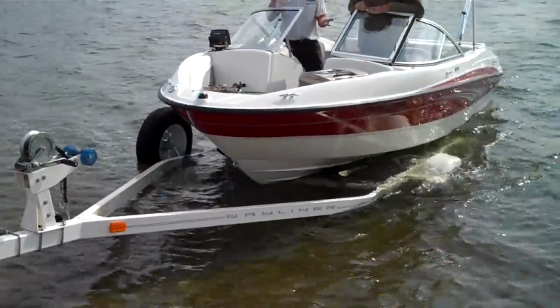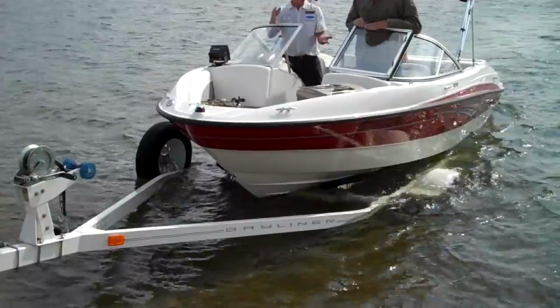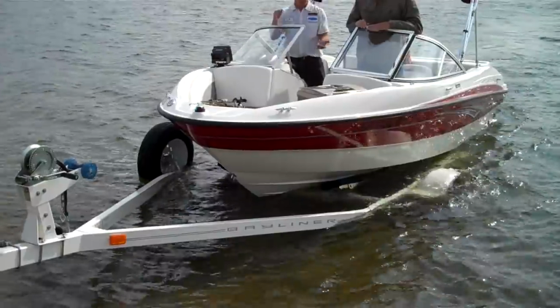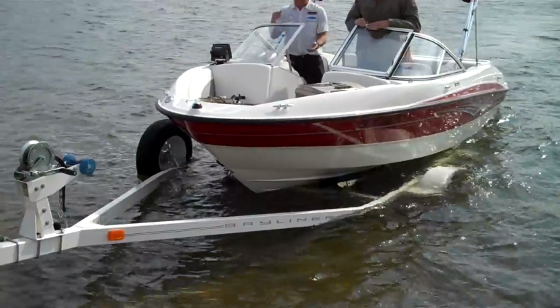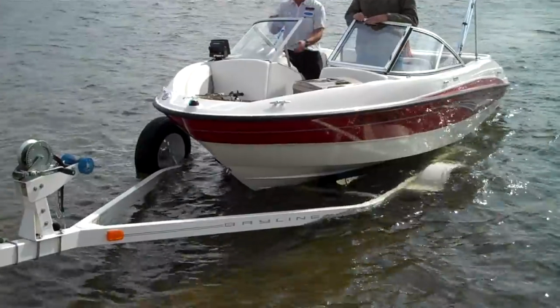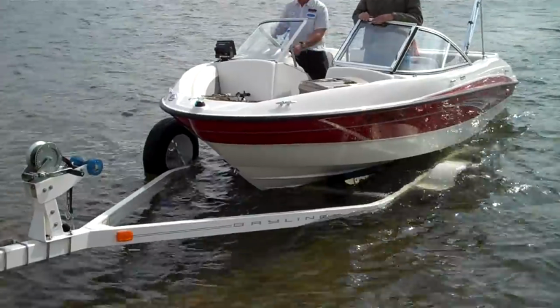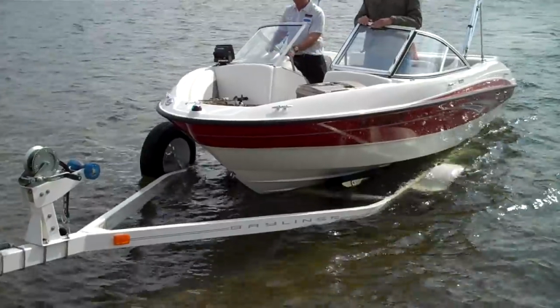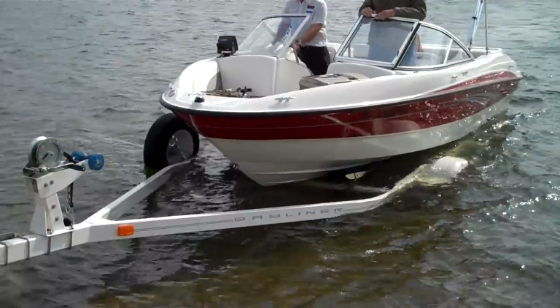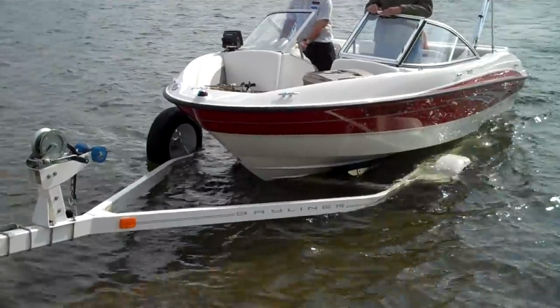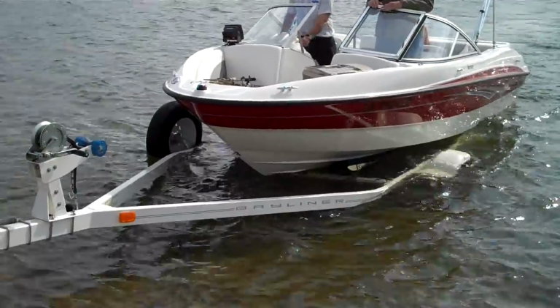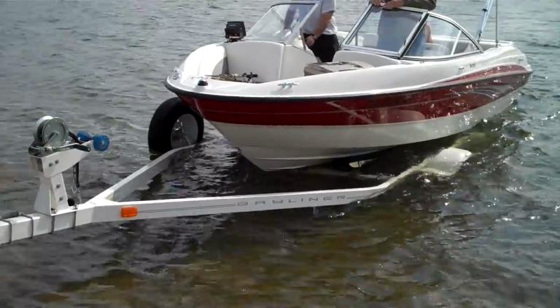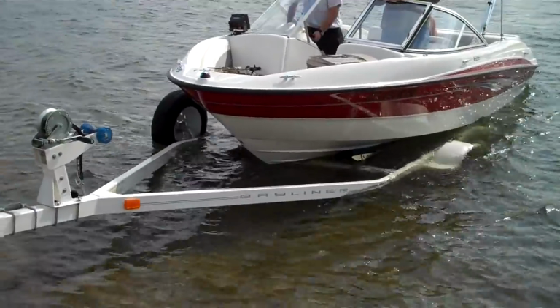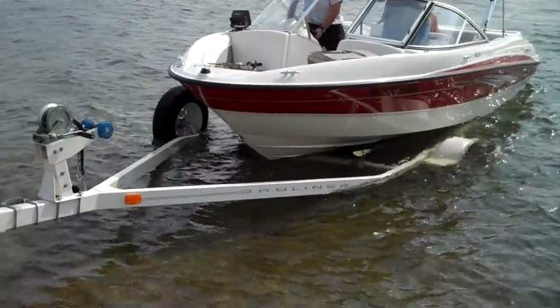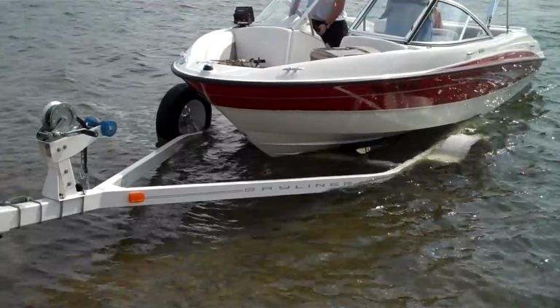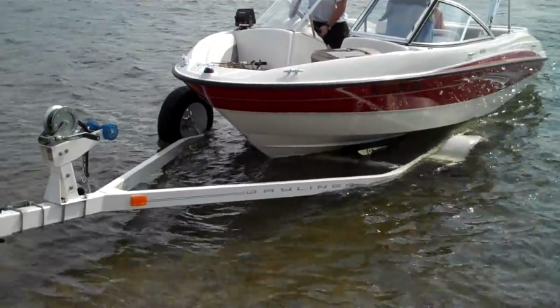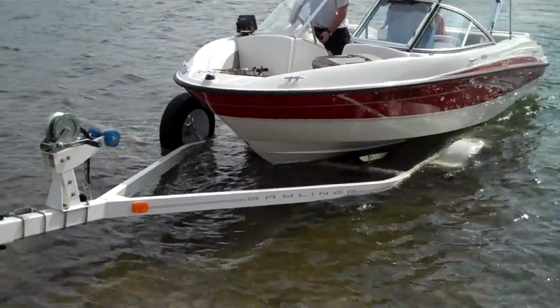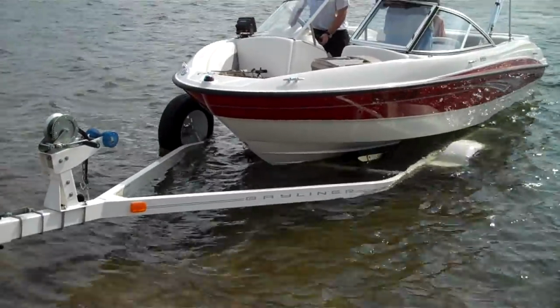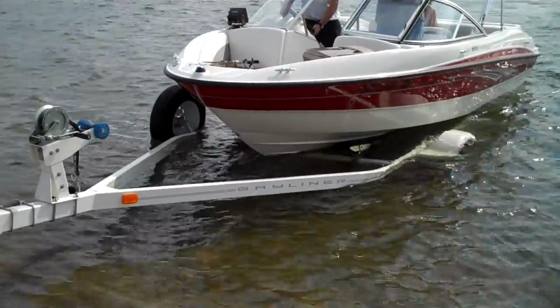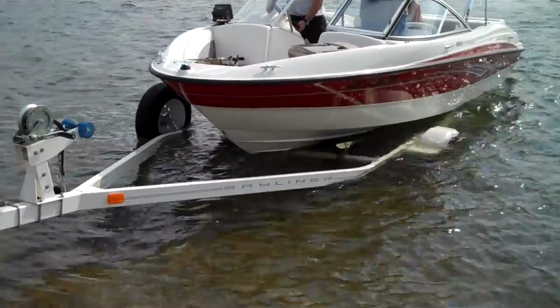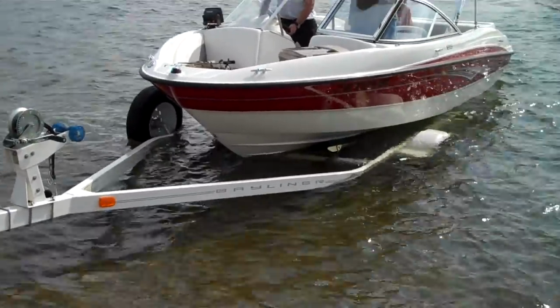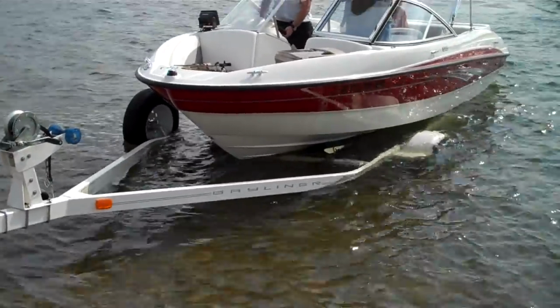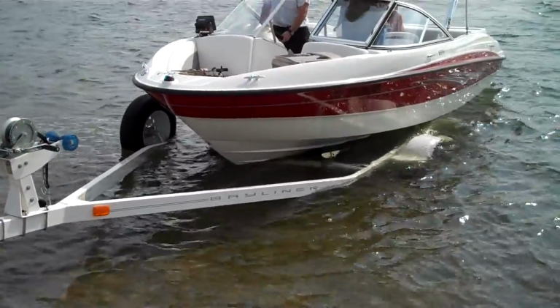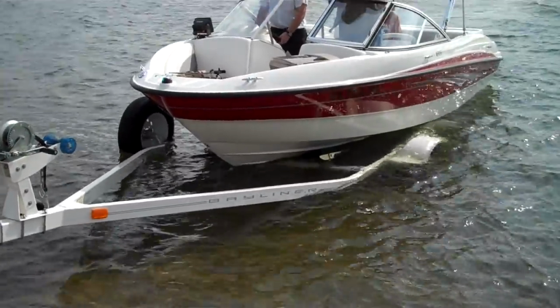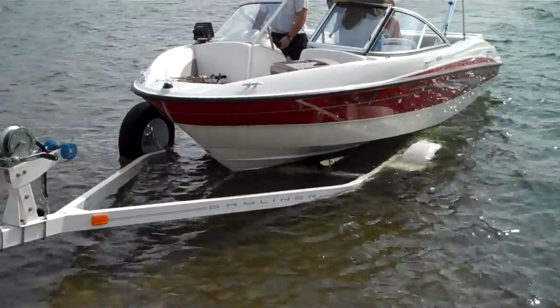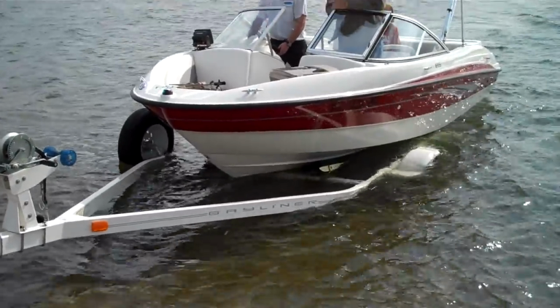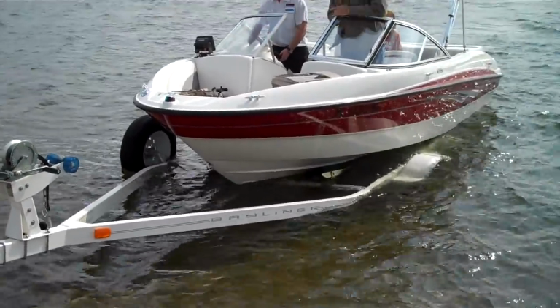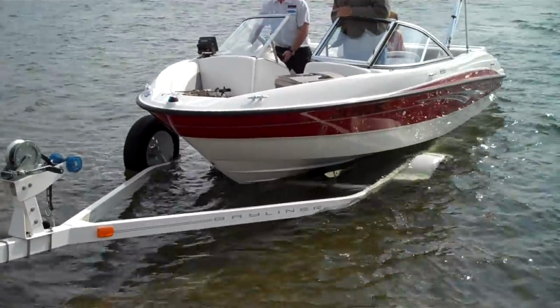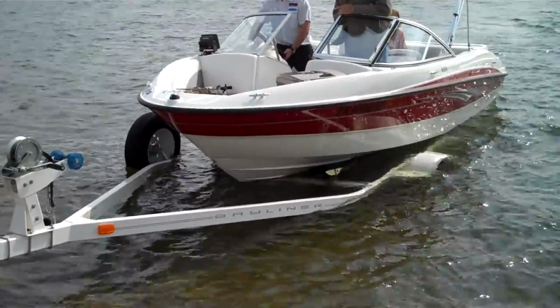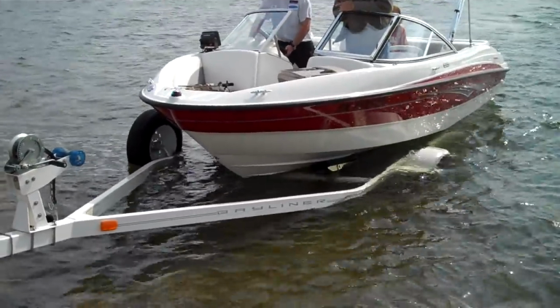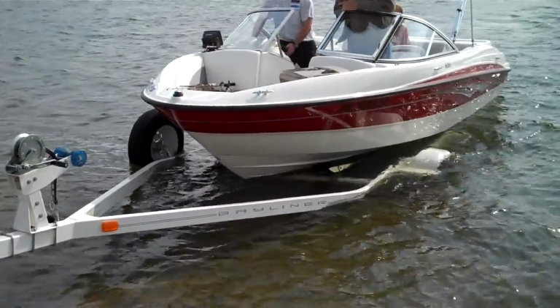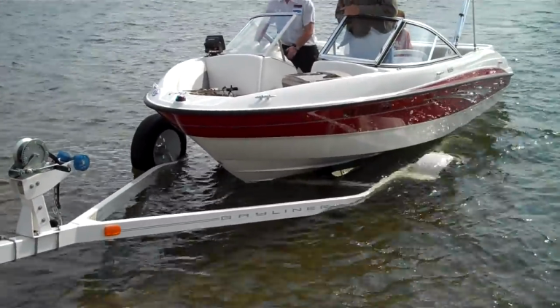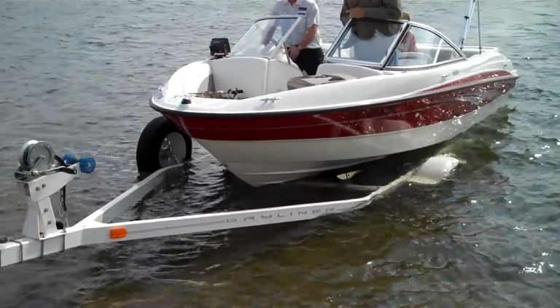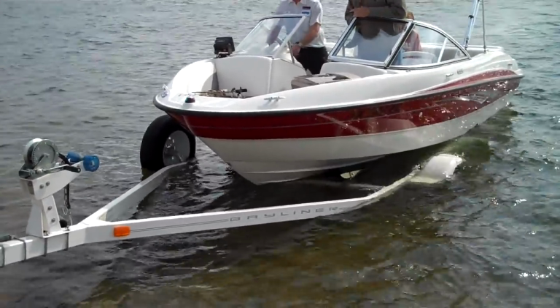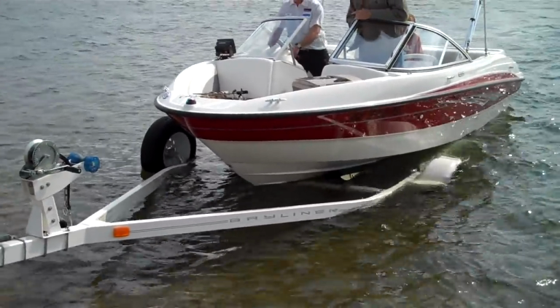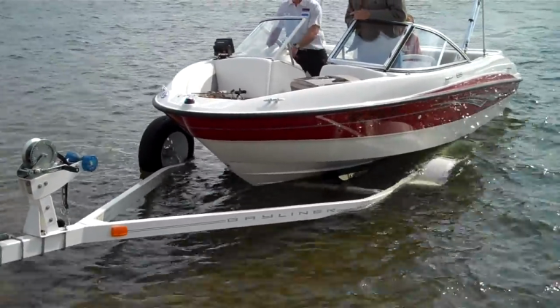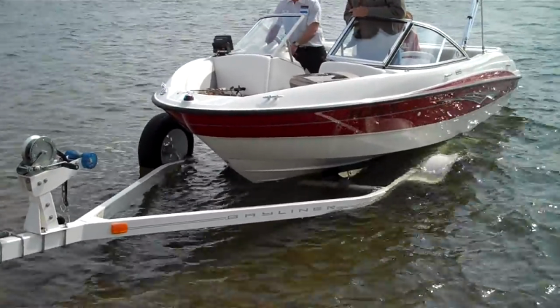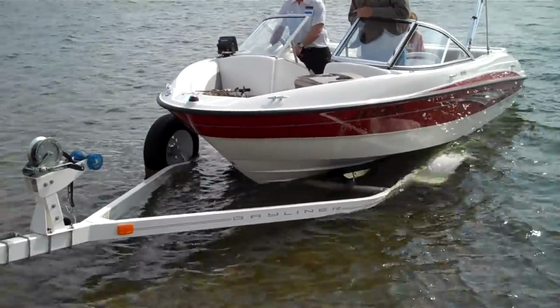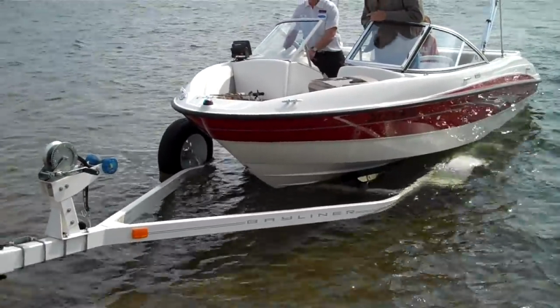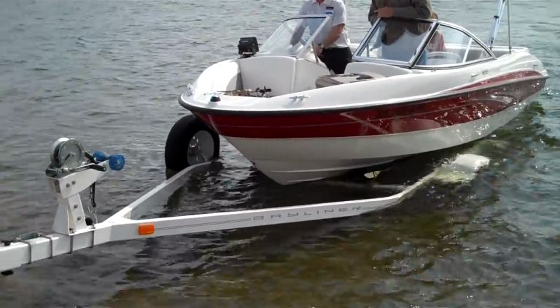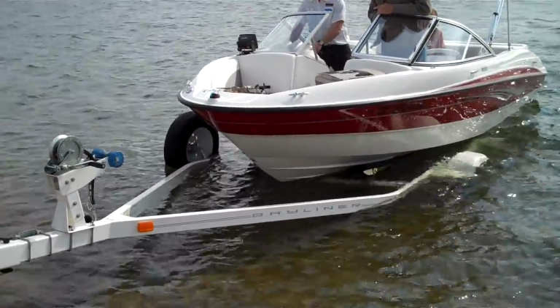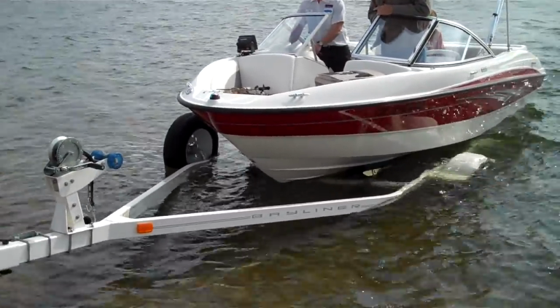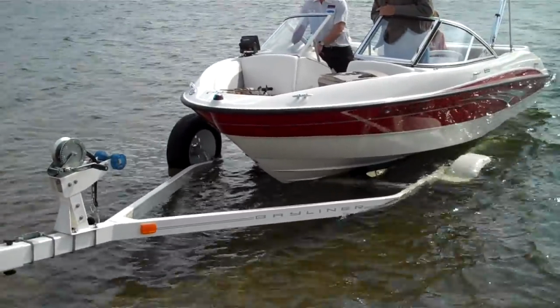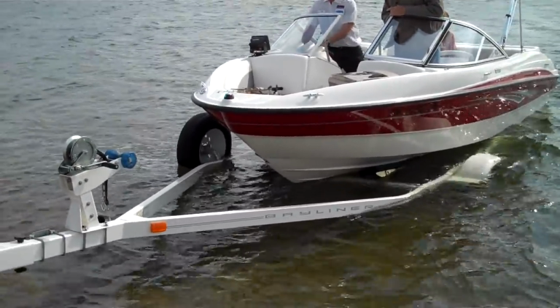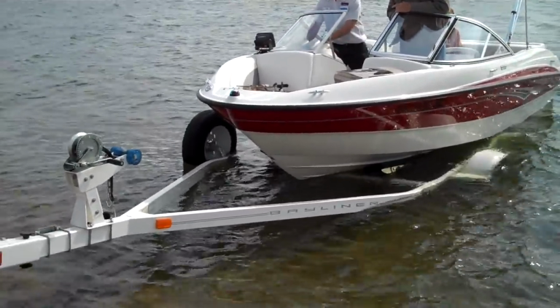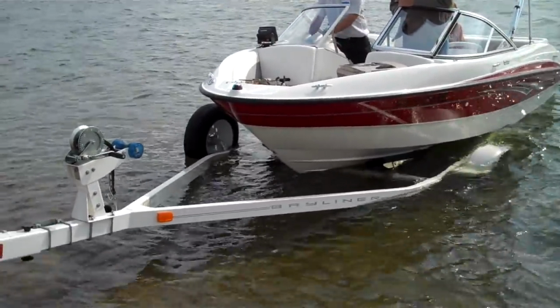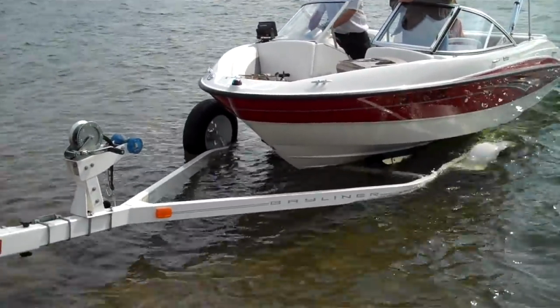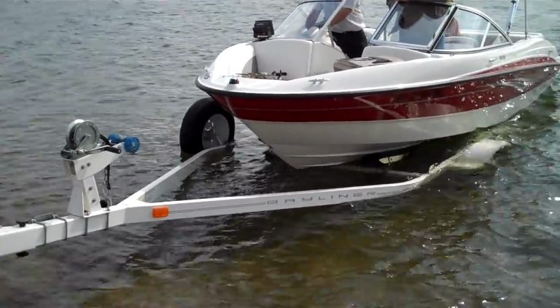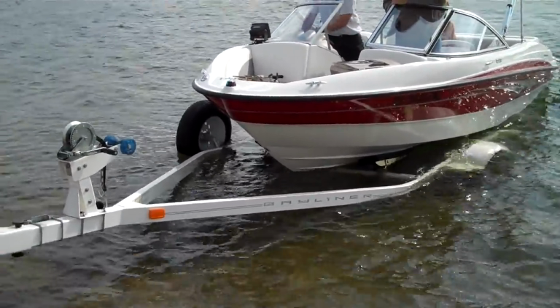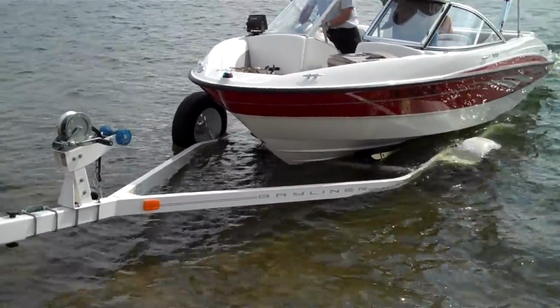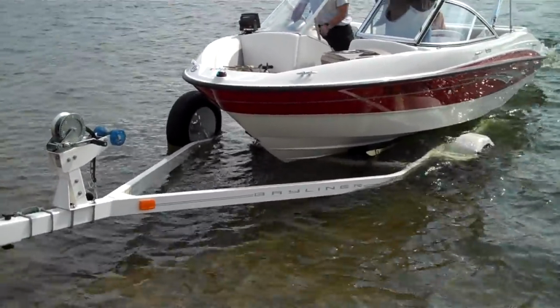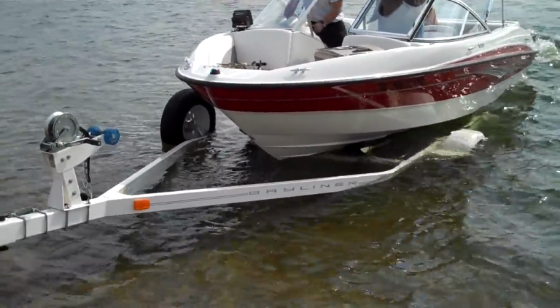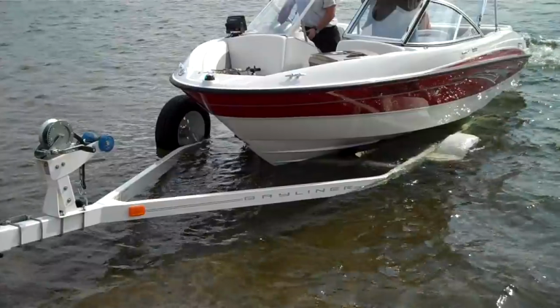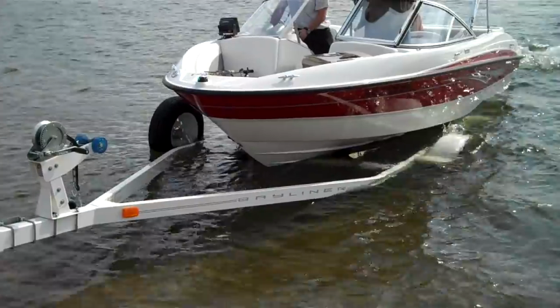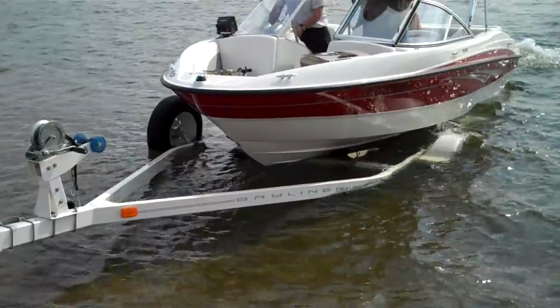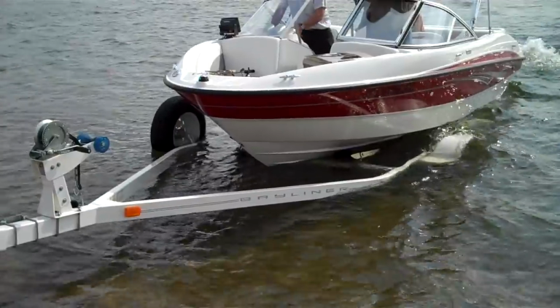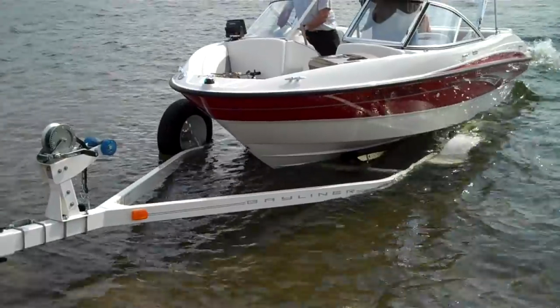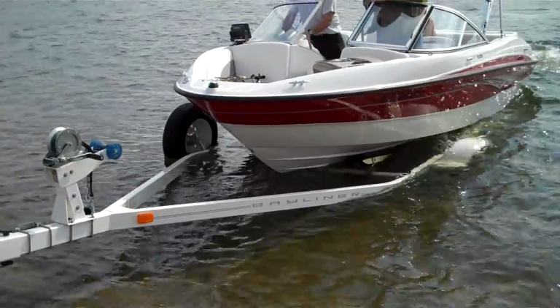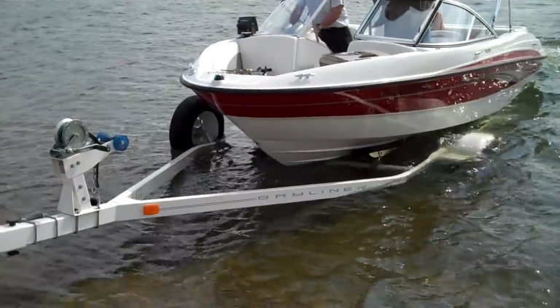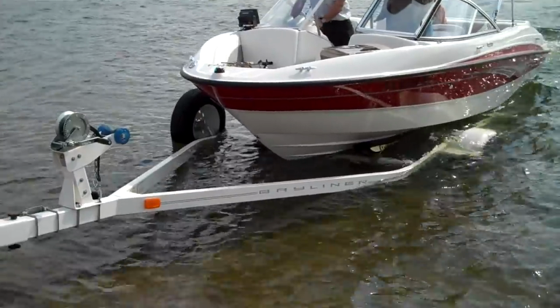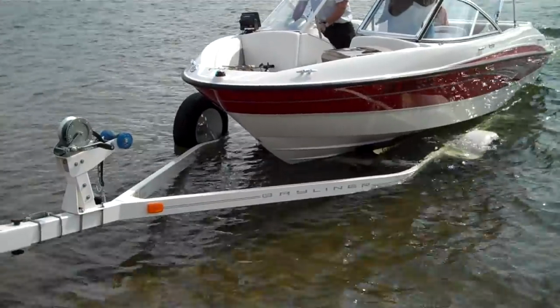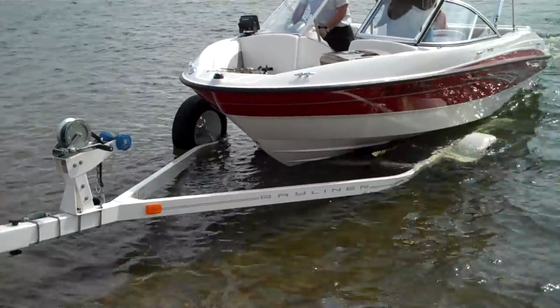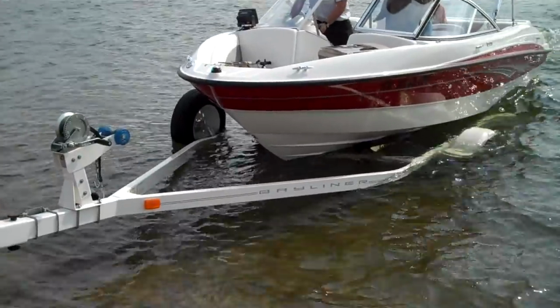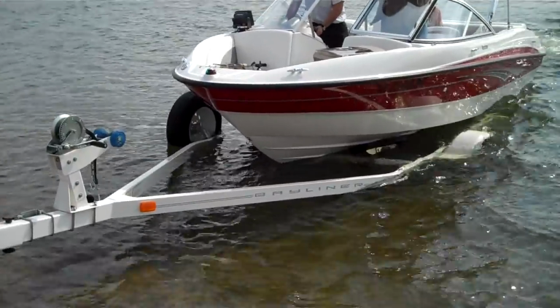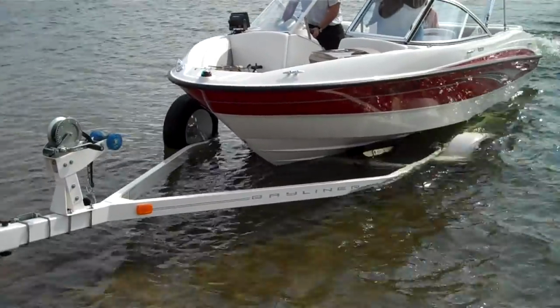The bunks will help center it. Now you pop it back in gear, trim your outdrive up, bring the bow up, and give it a little gas.